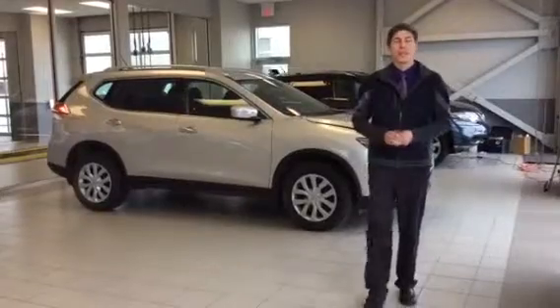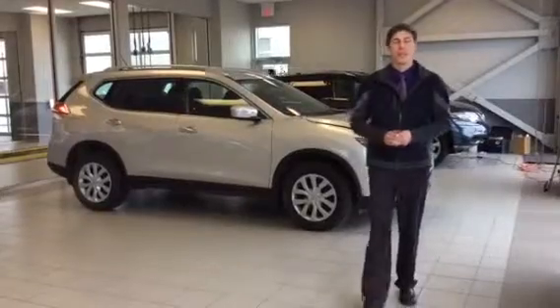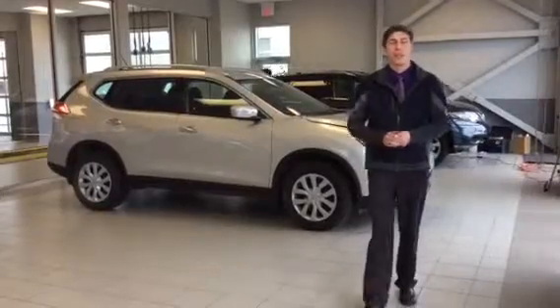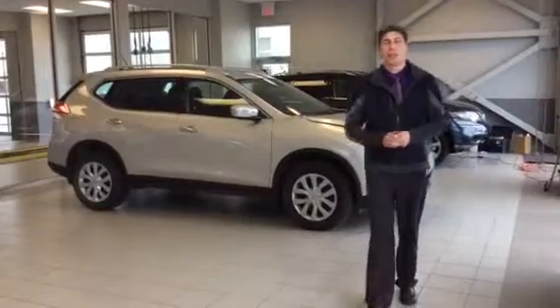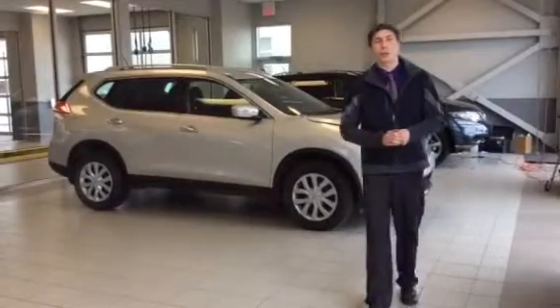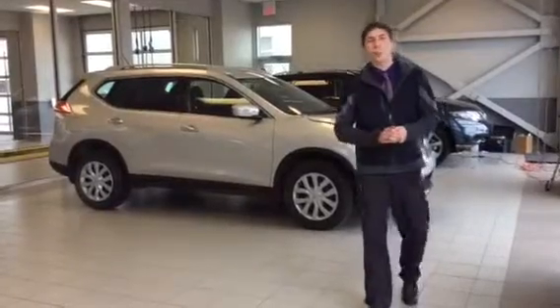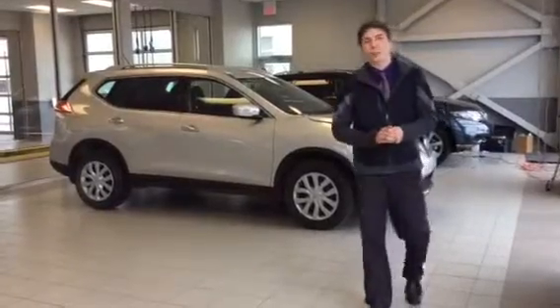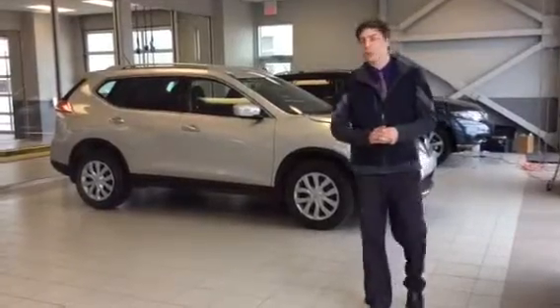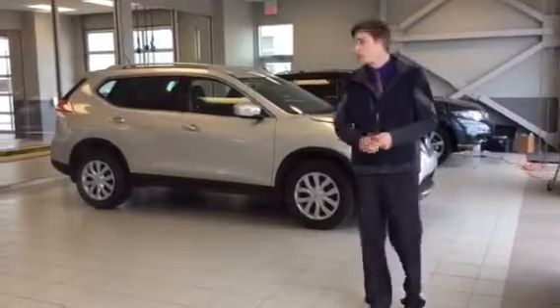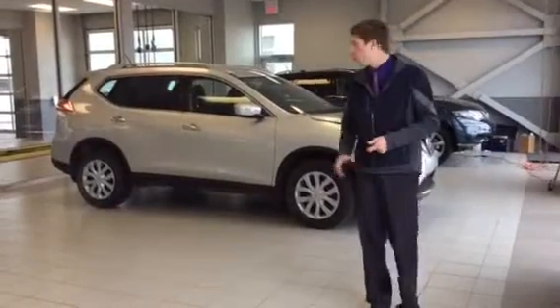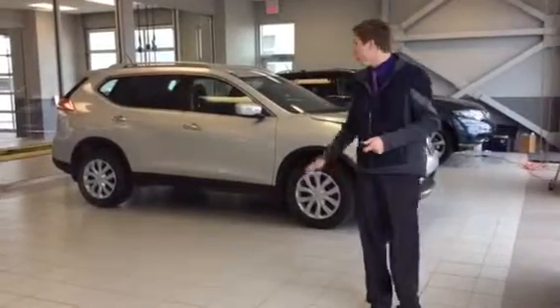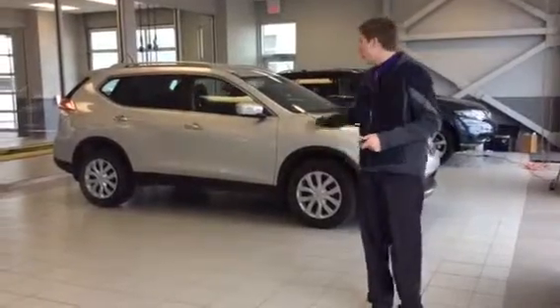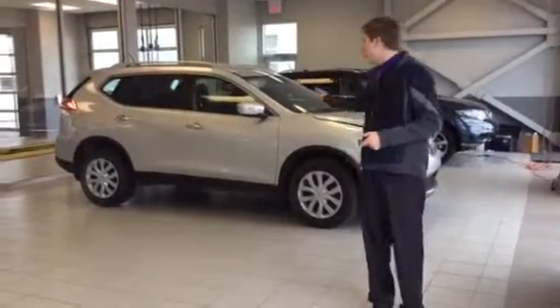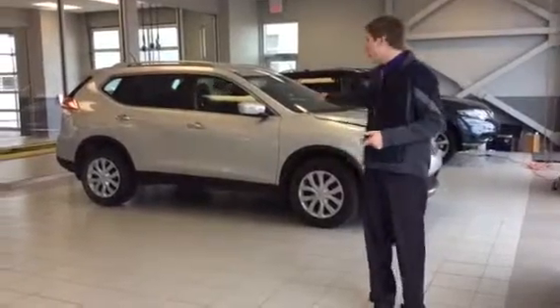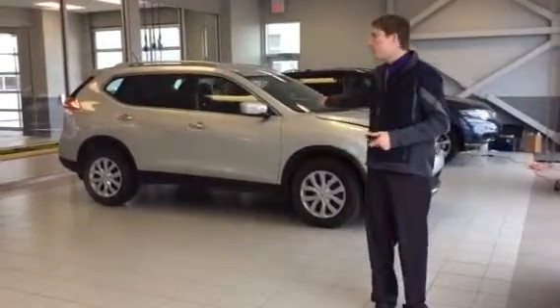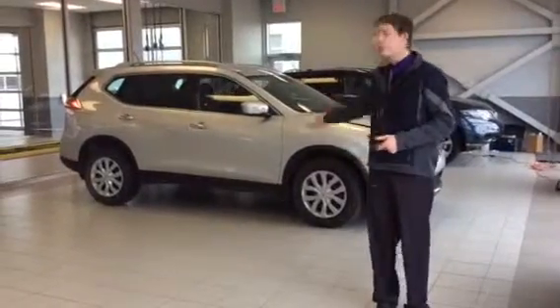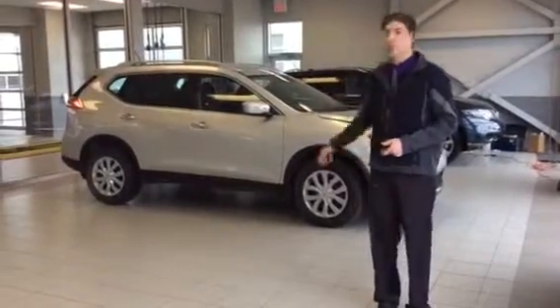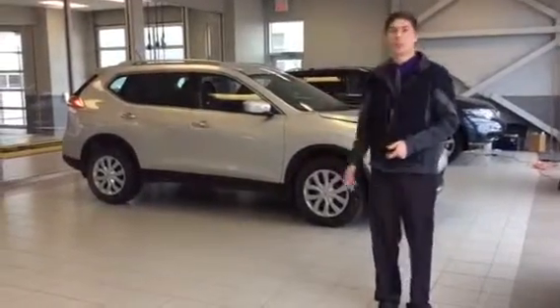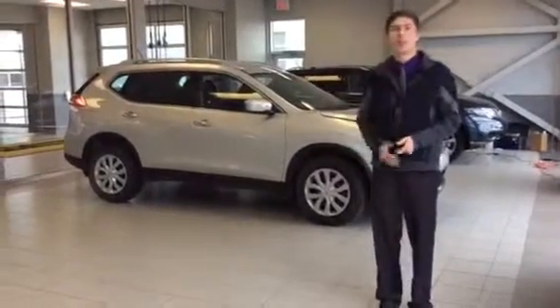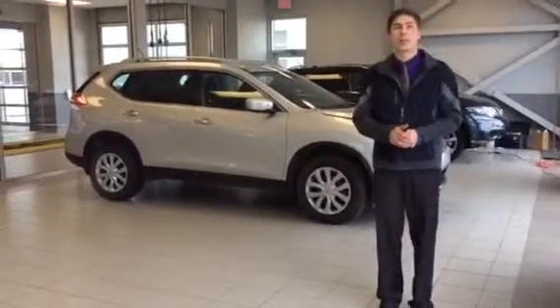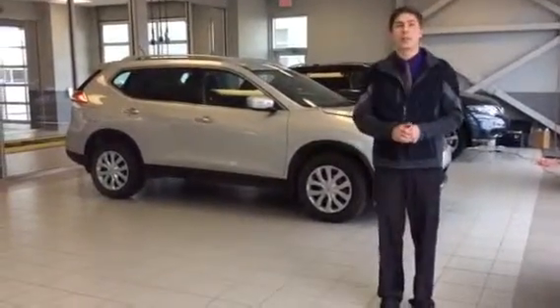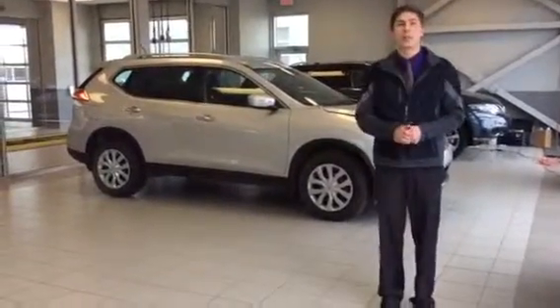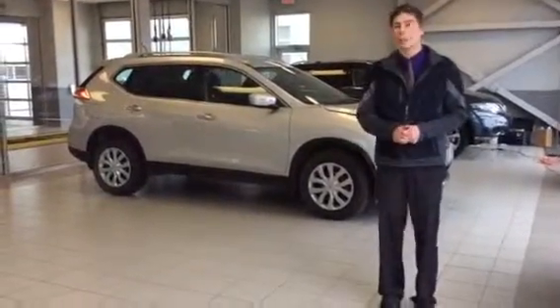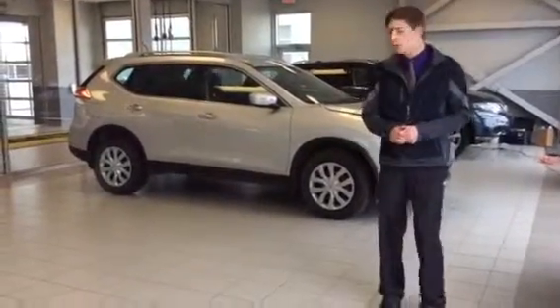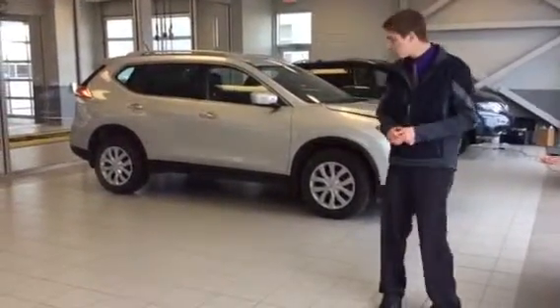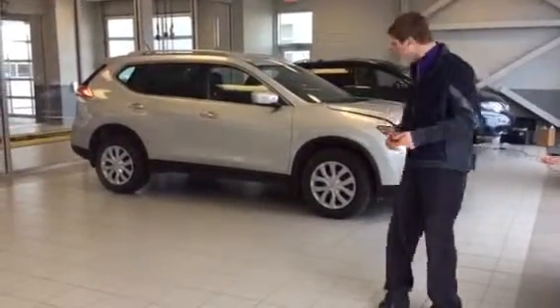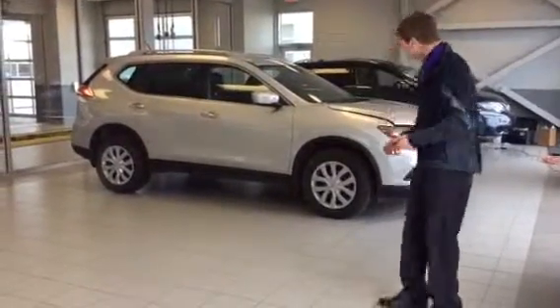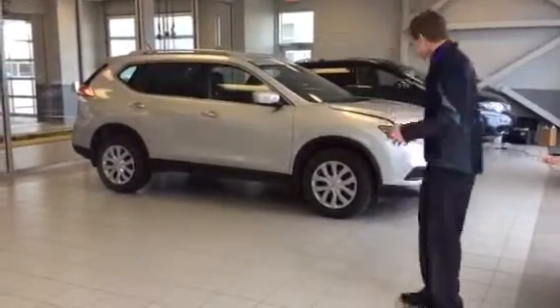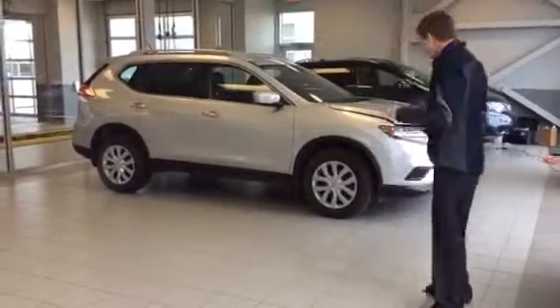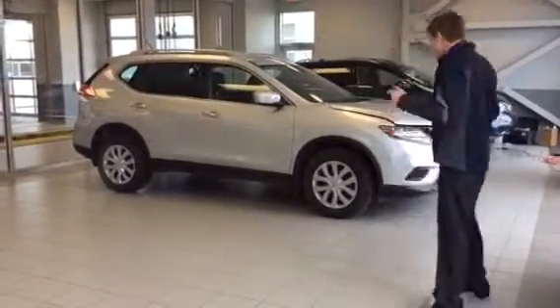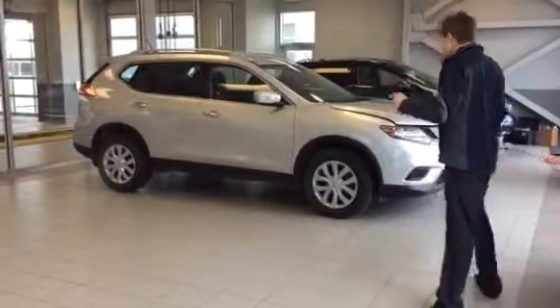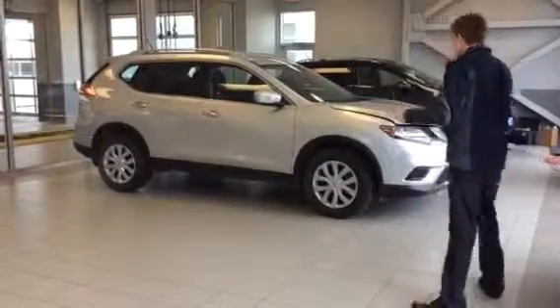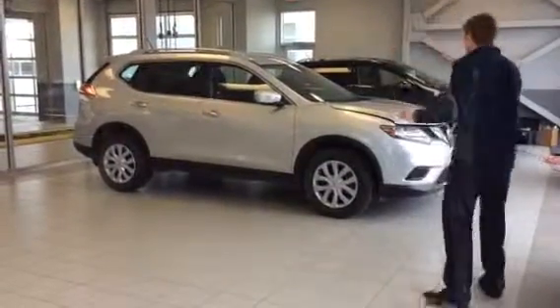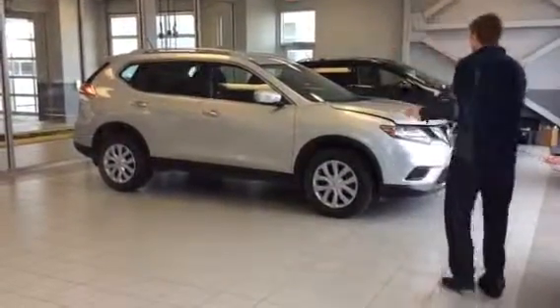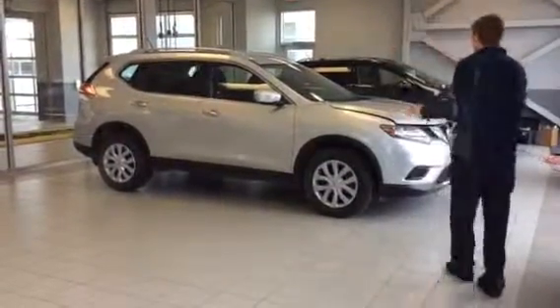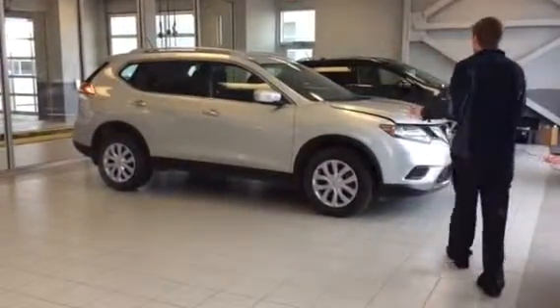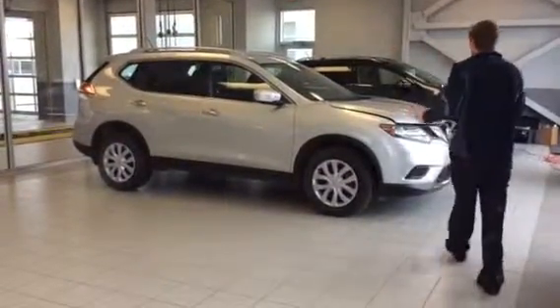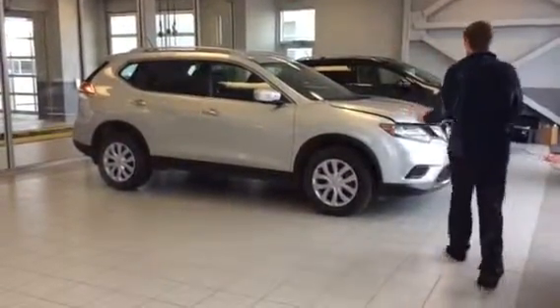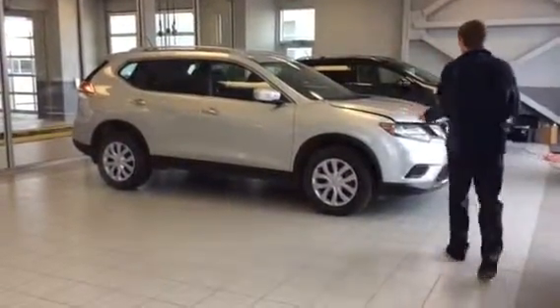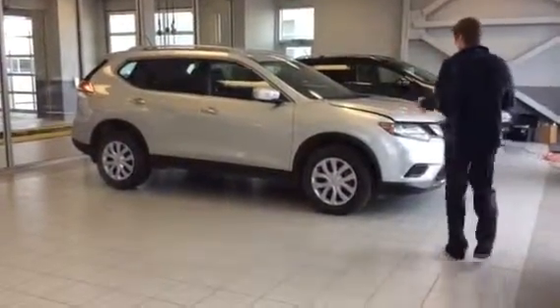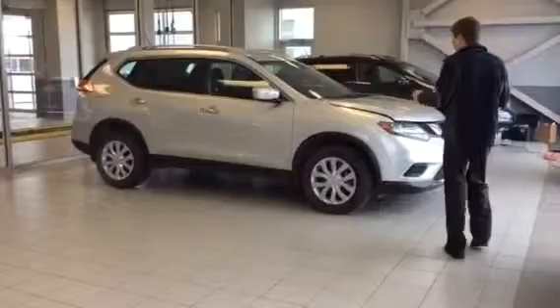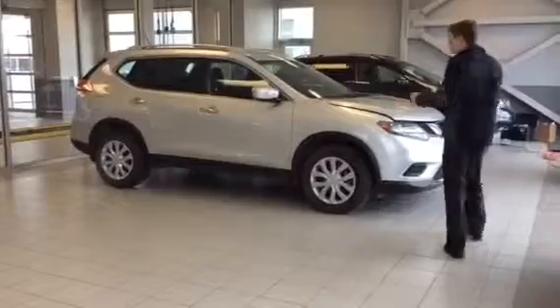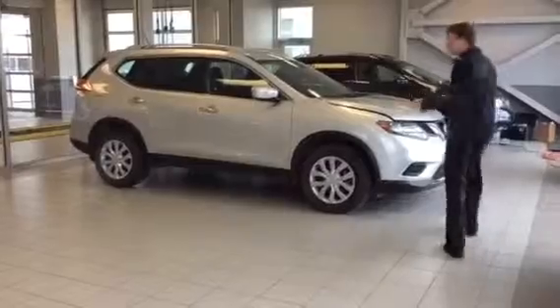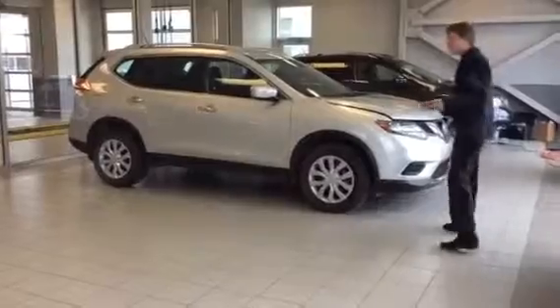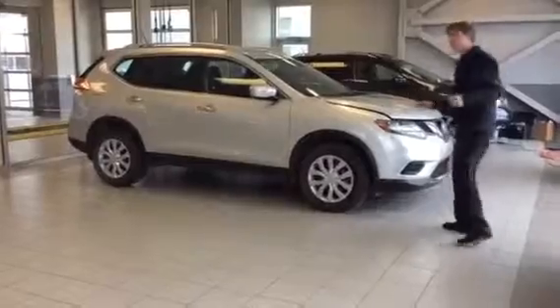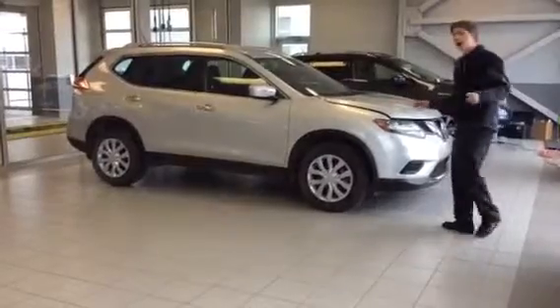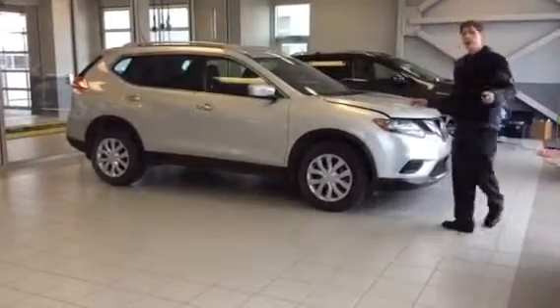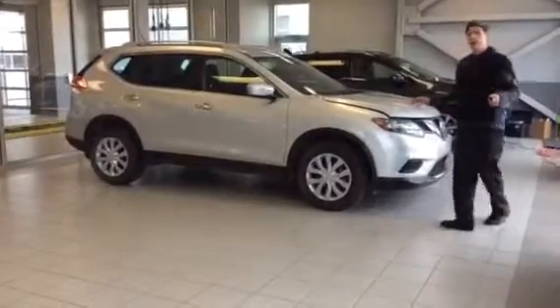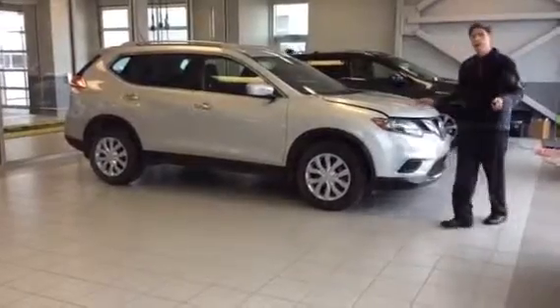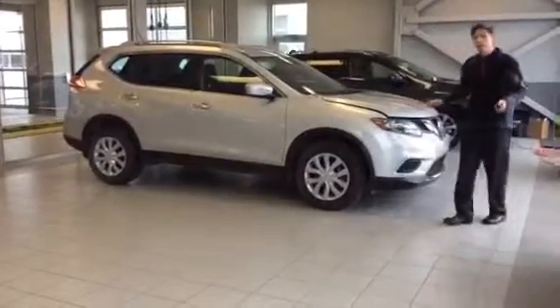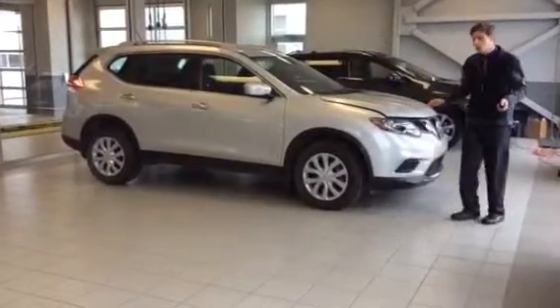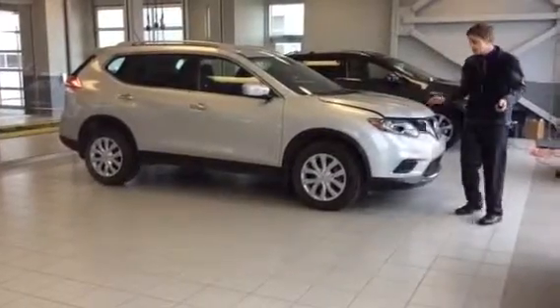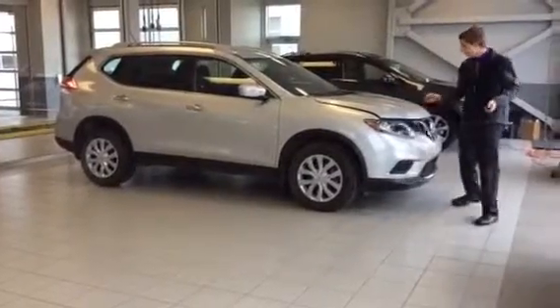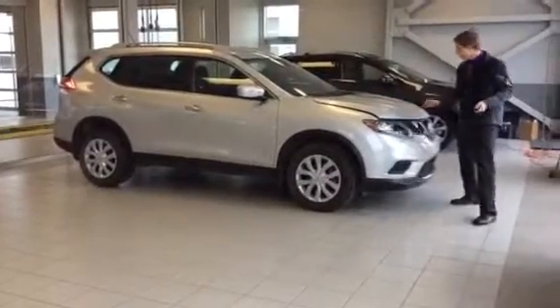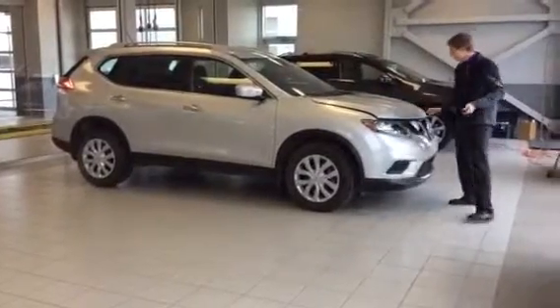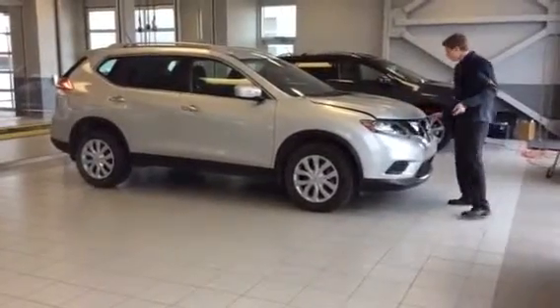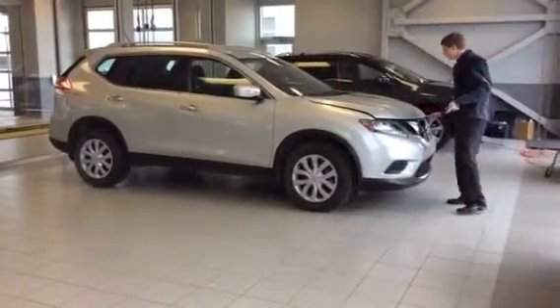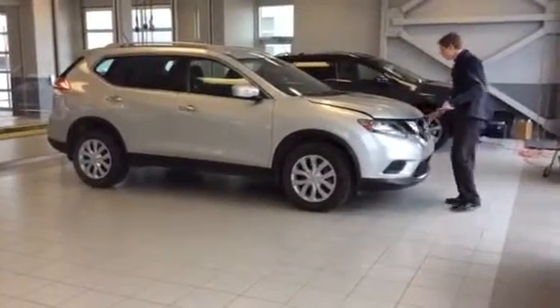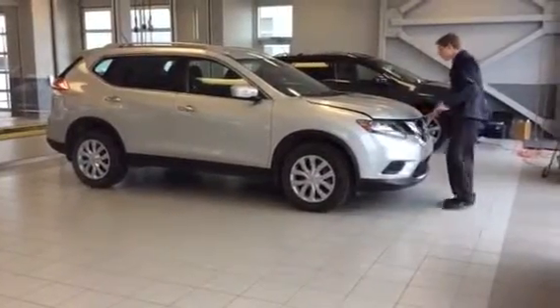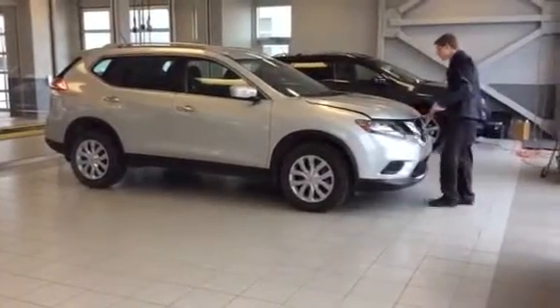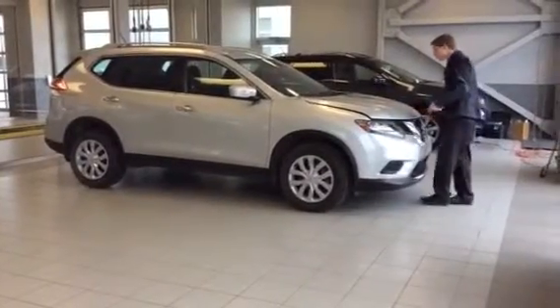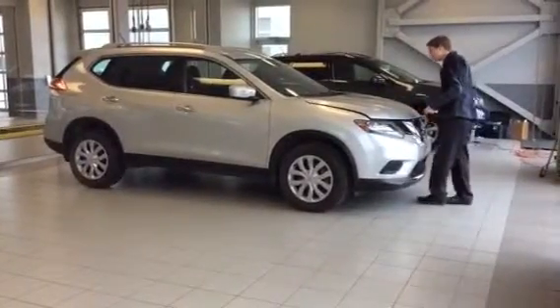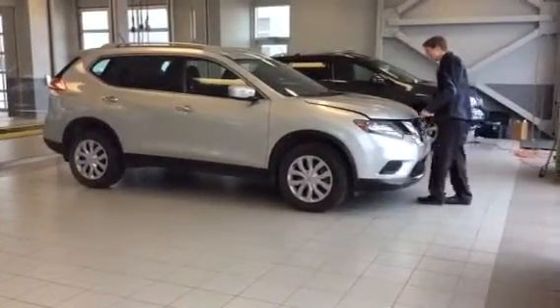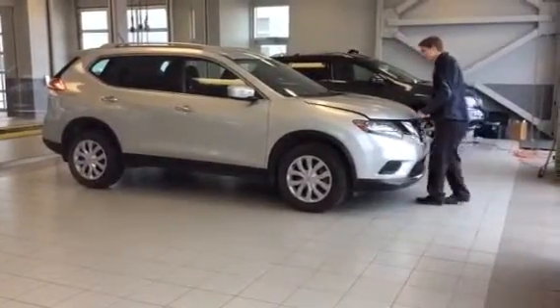Hello Sharina, thanks for joining our 2014 Rogue. It is all wheel drive, with a 2.5 litre 4 cylinder engine.